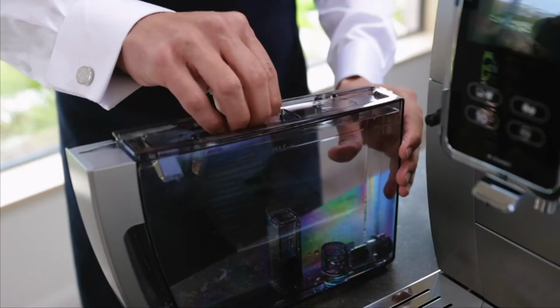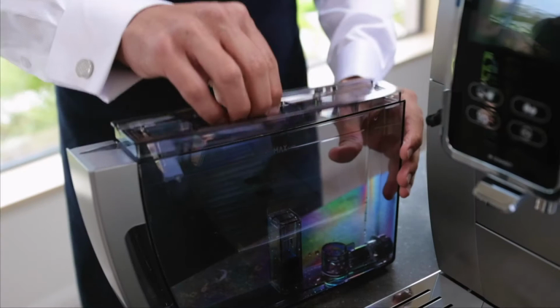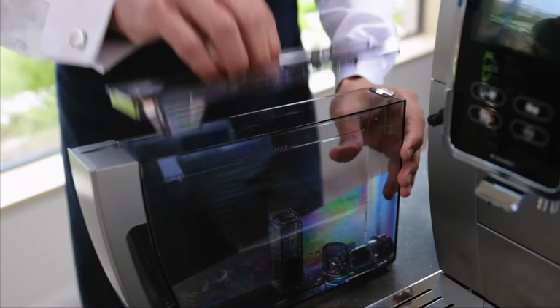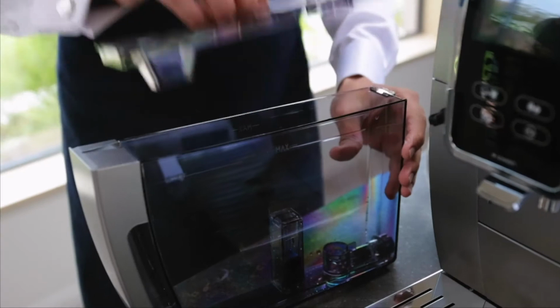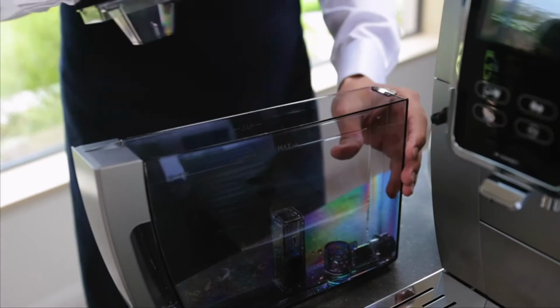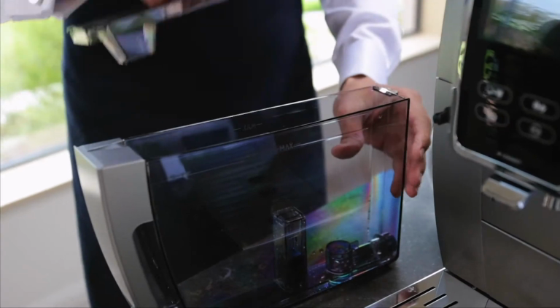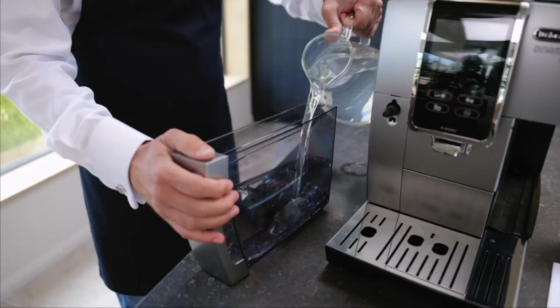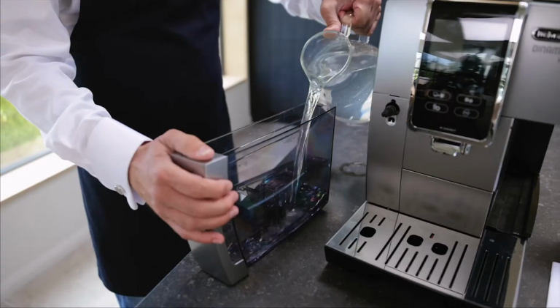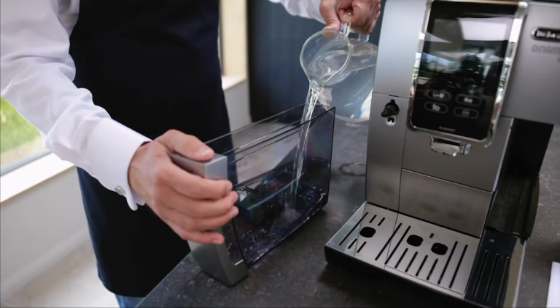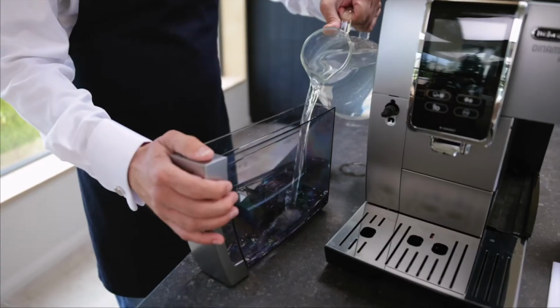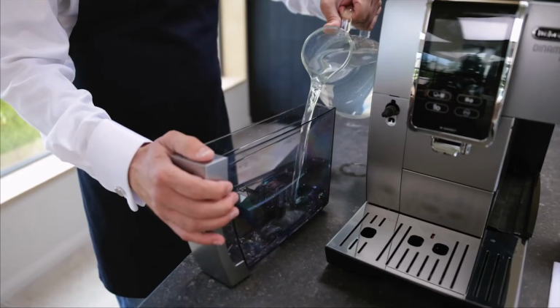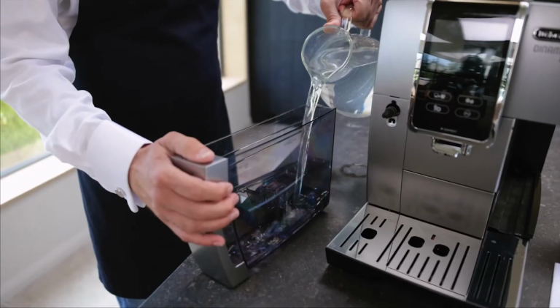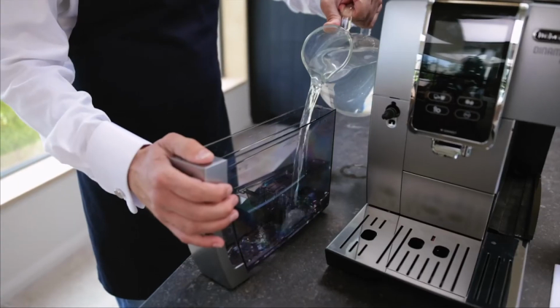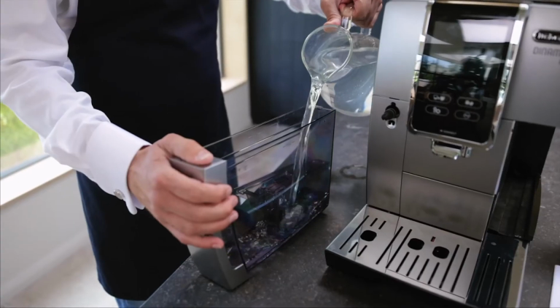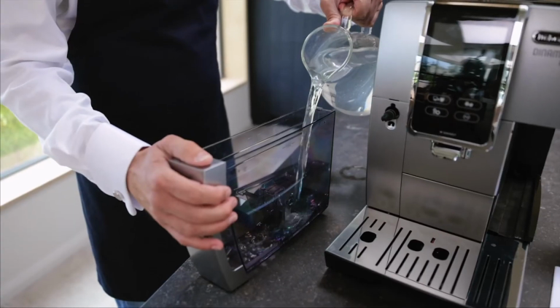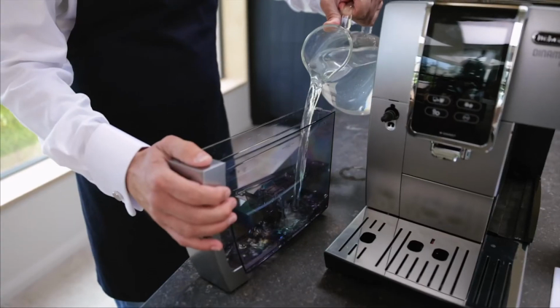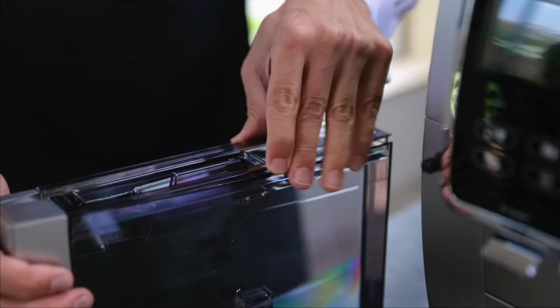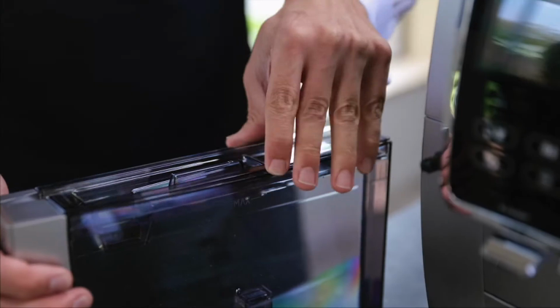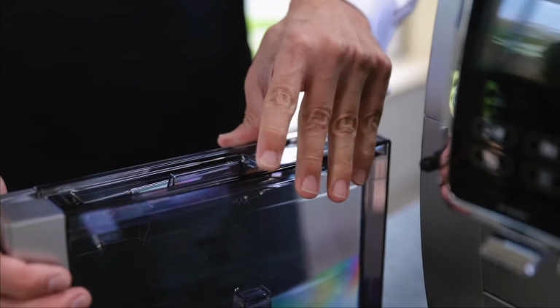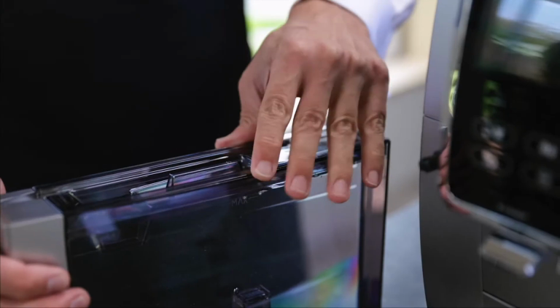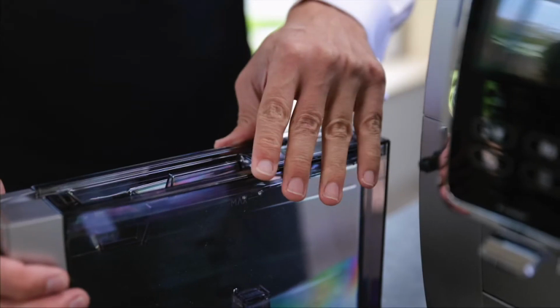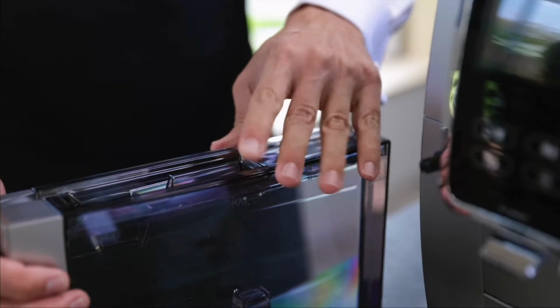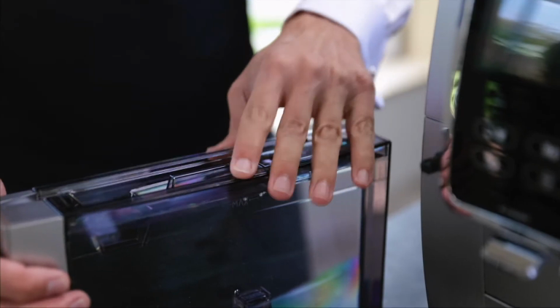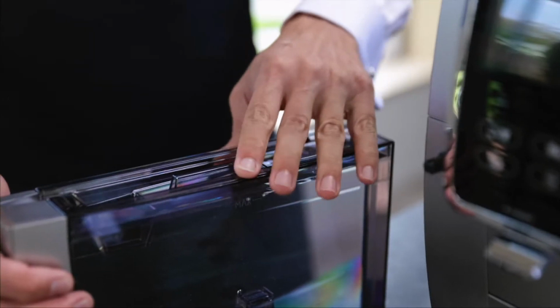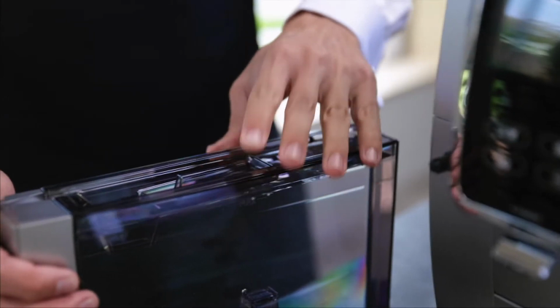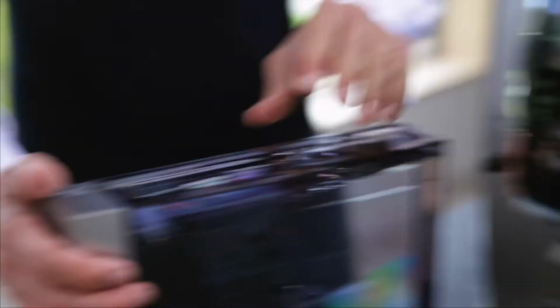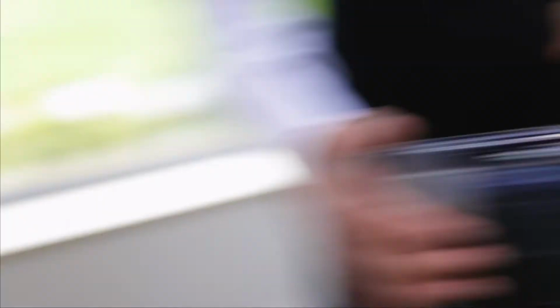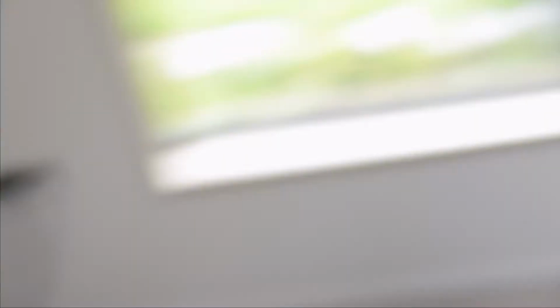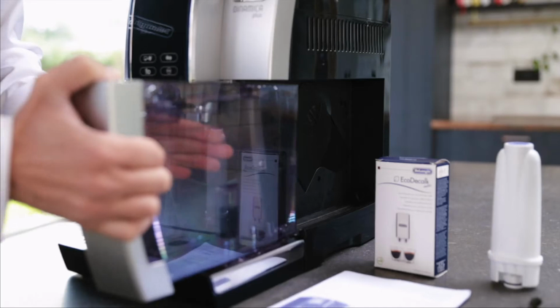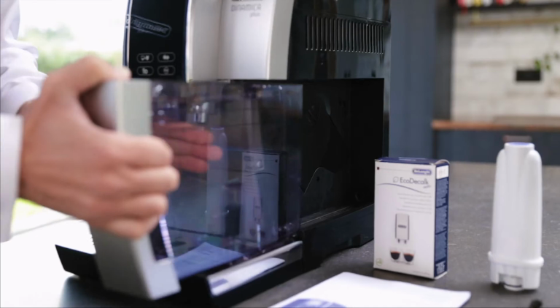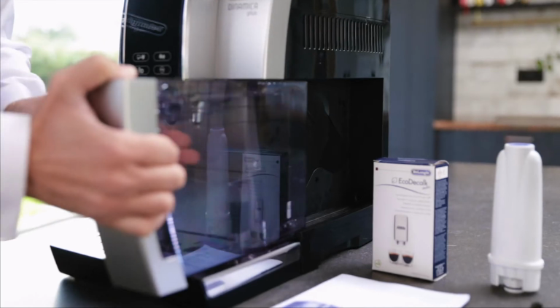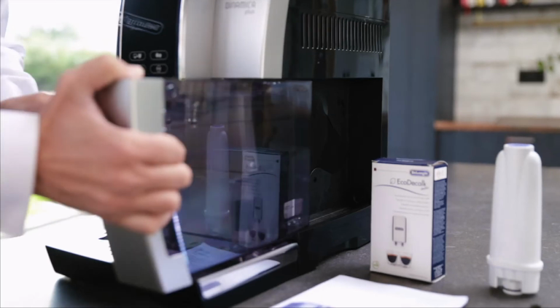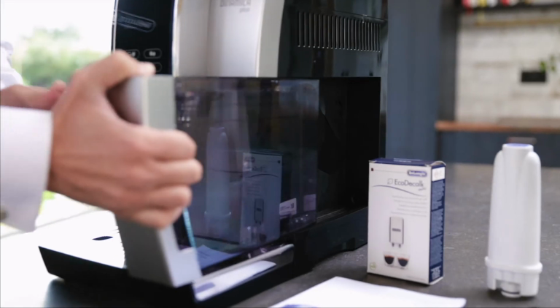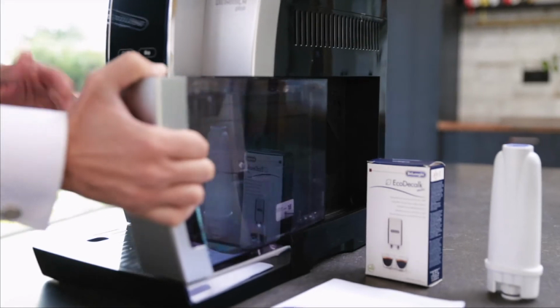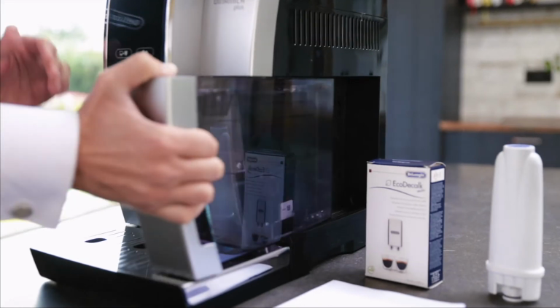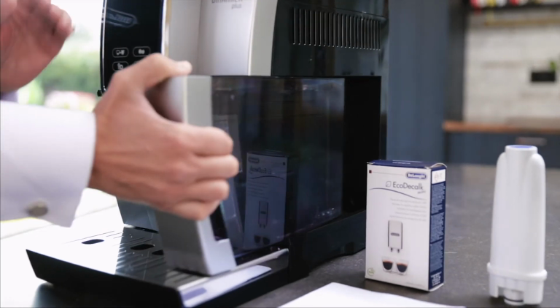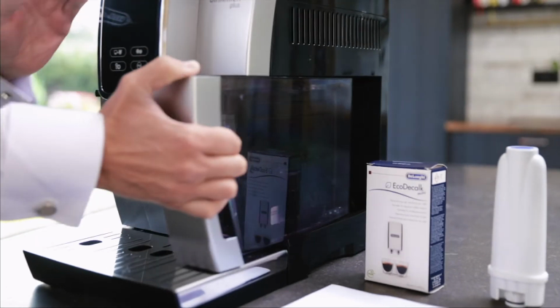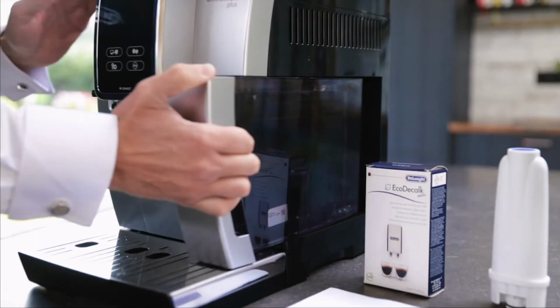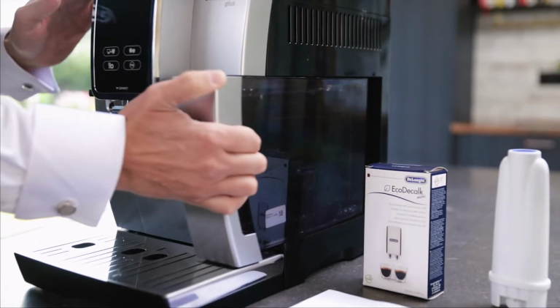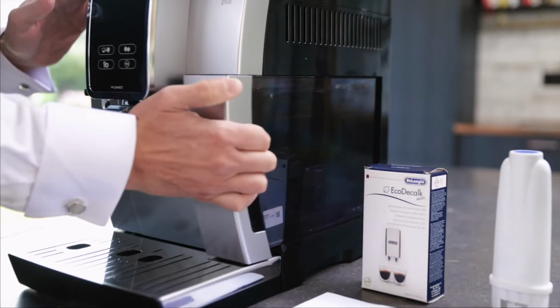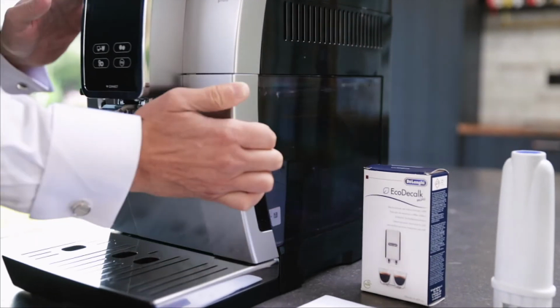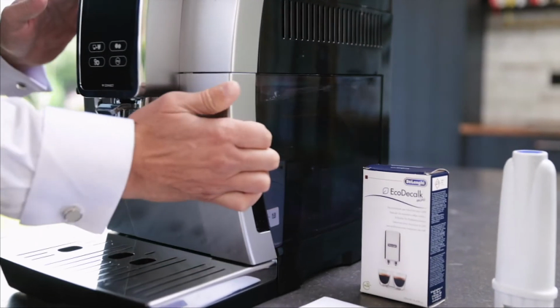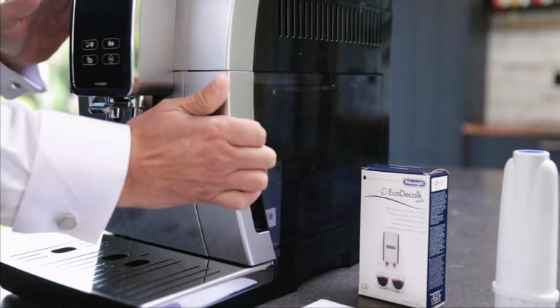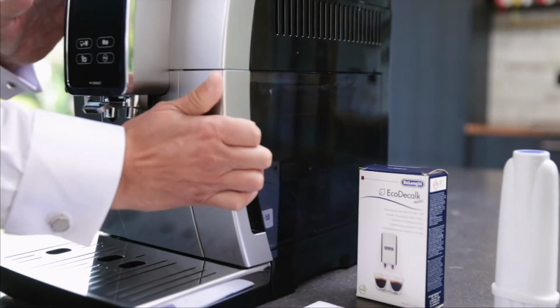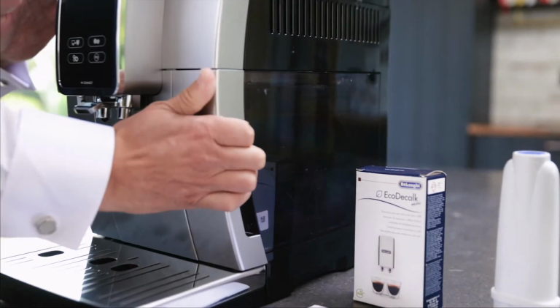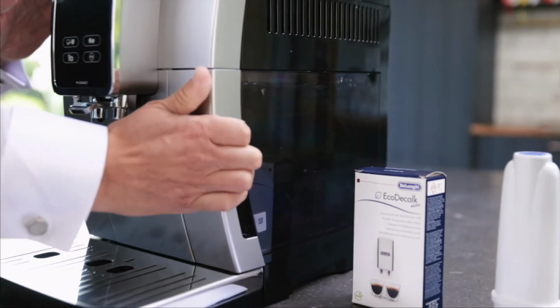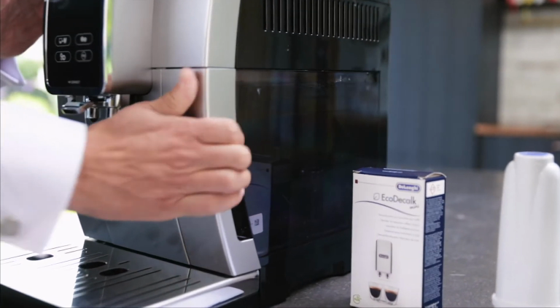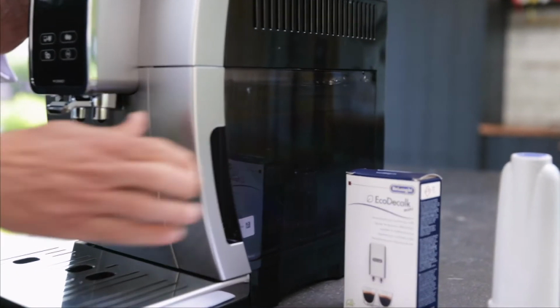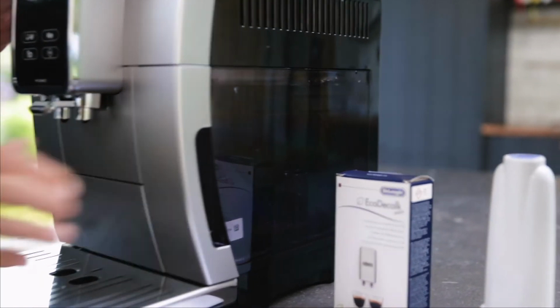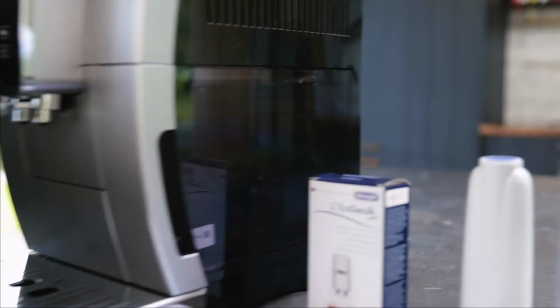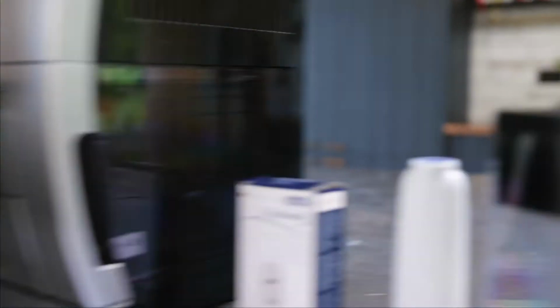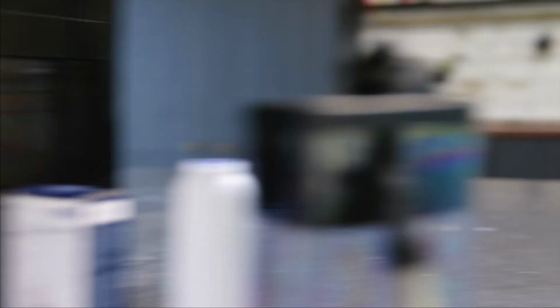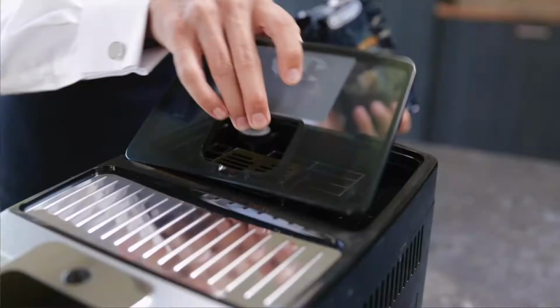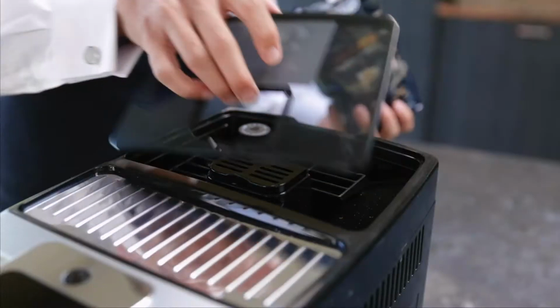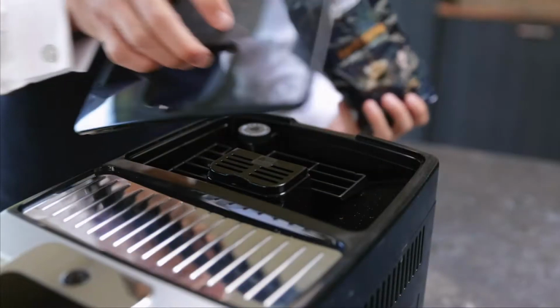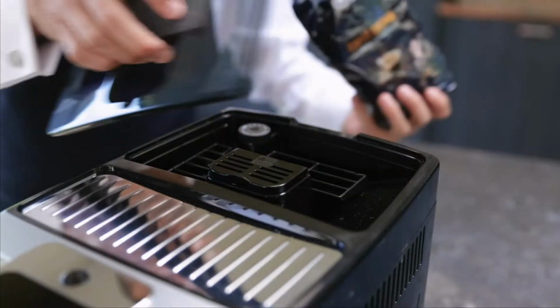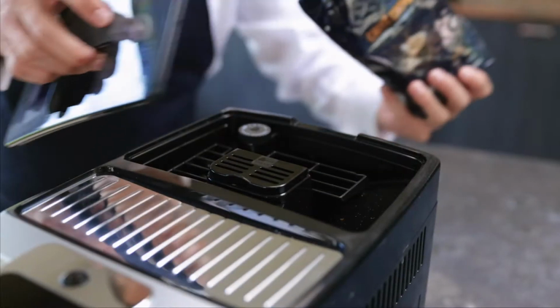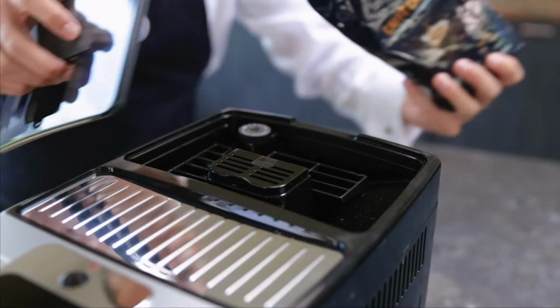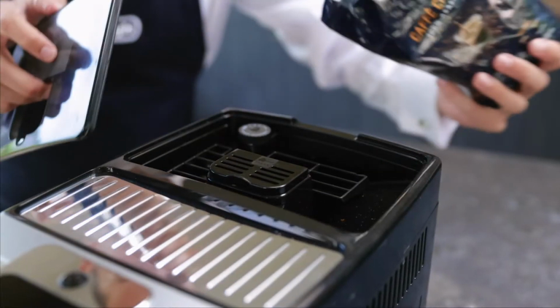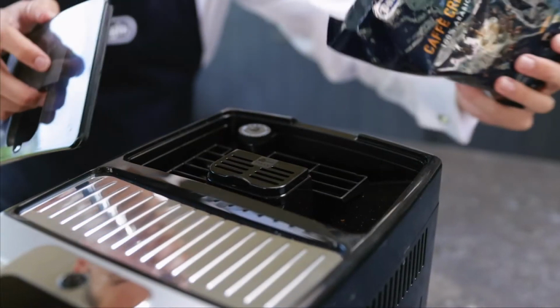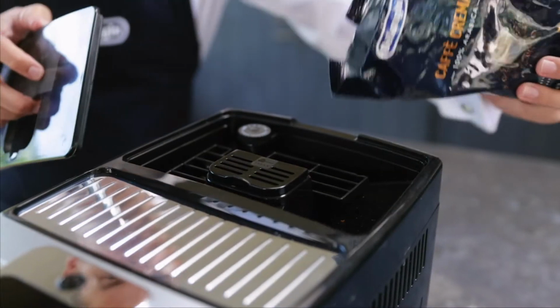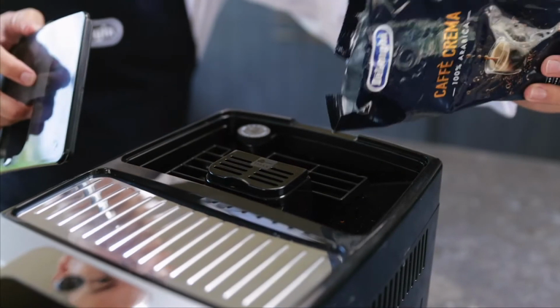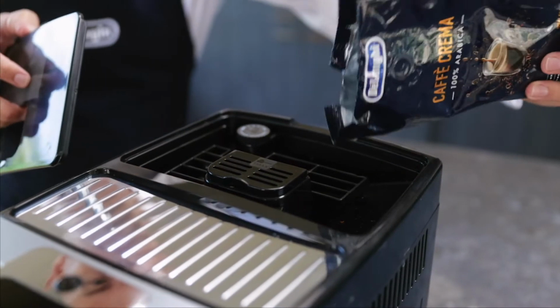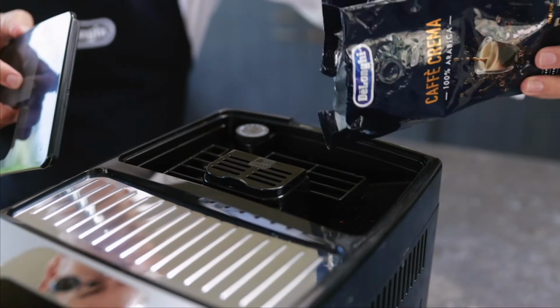First of all I'm going to fill up the water tank with some fresh water. I'm going to put some fresh beans into the bean container.